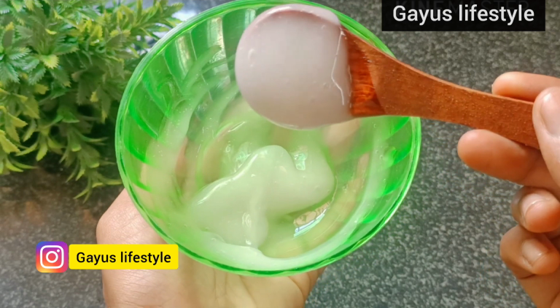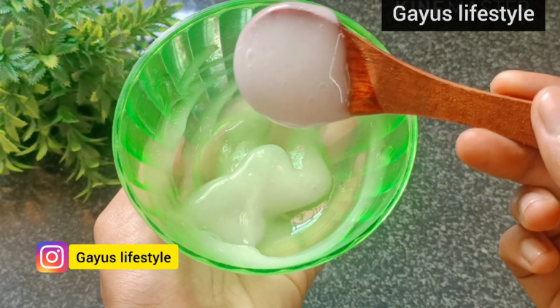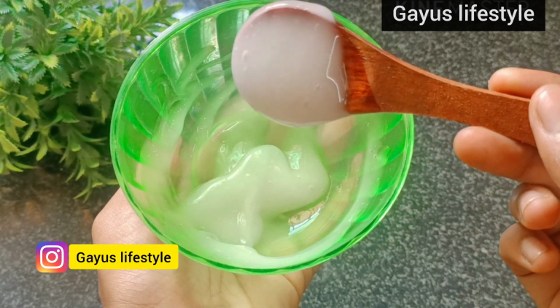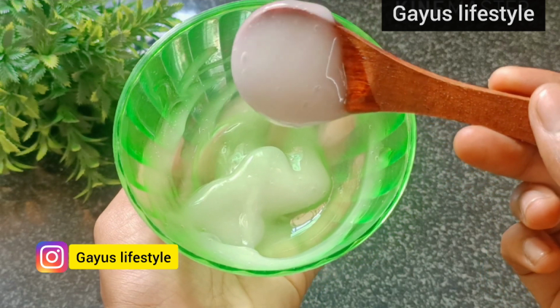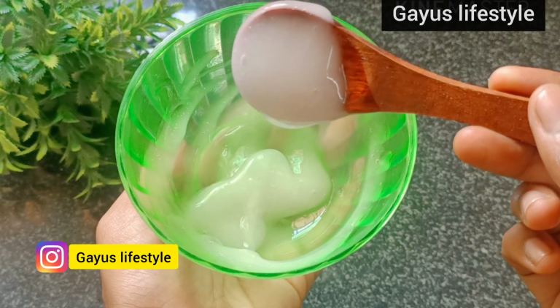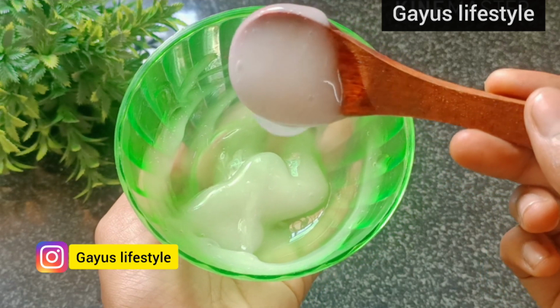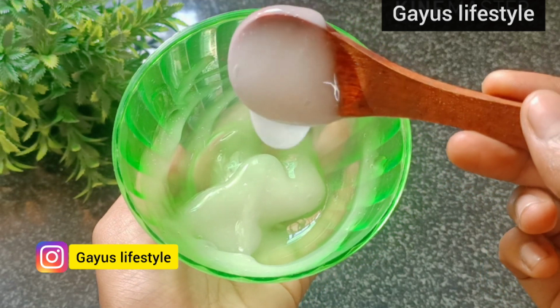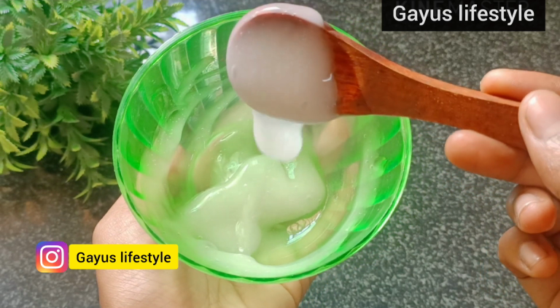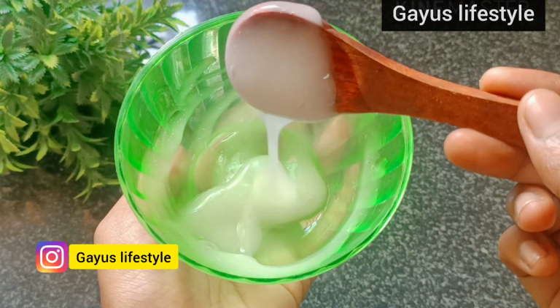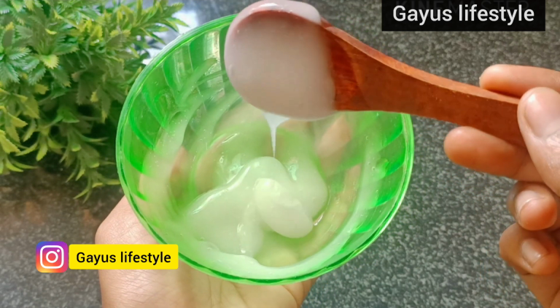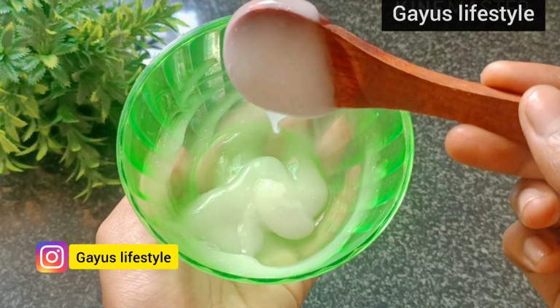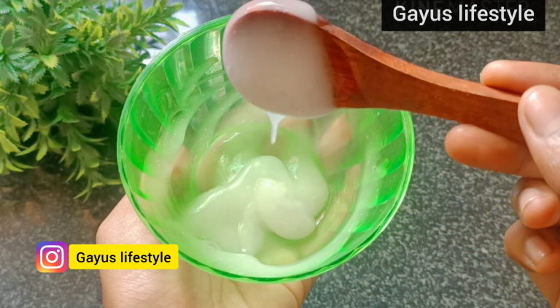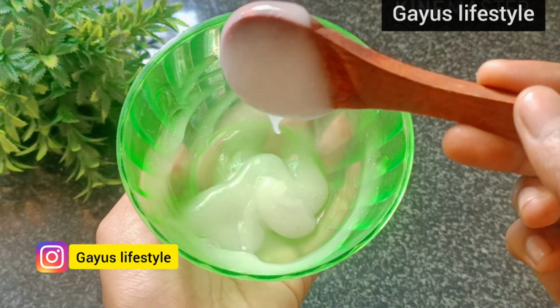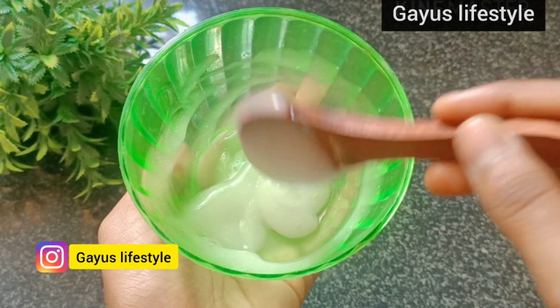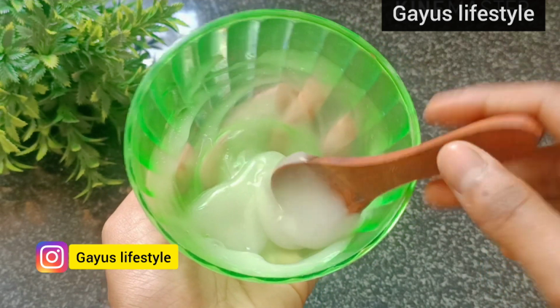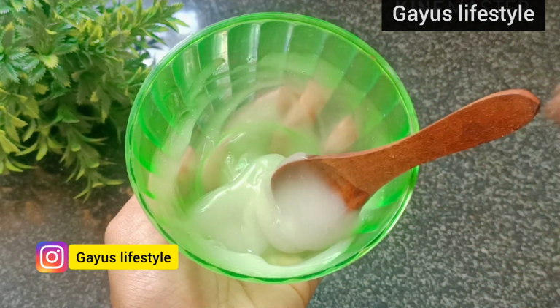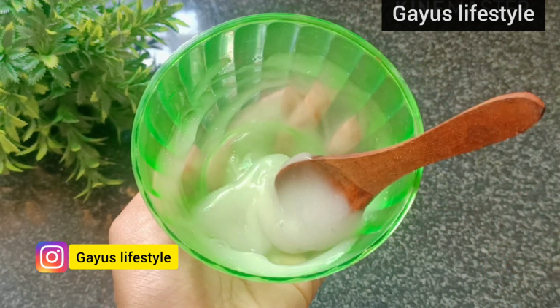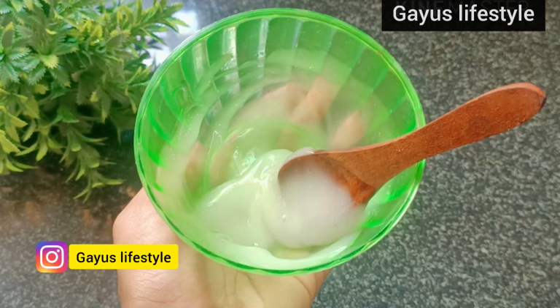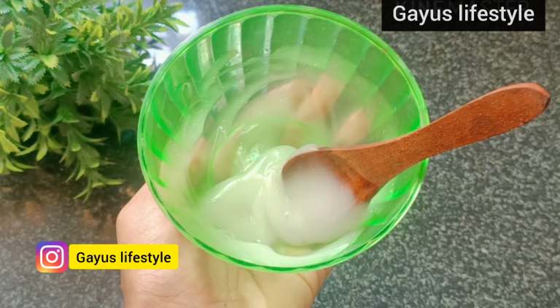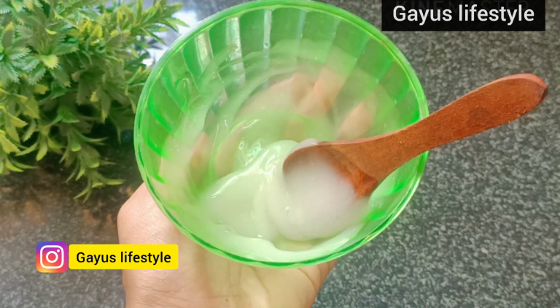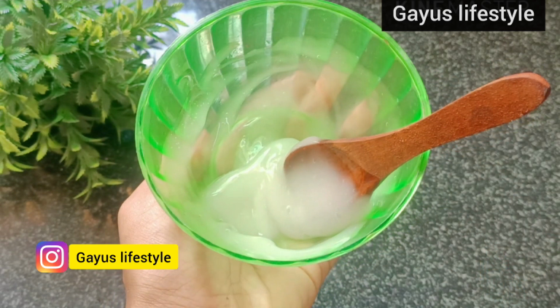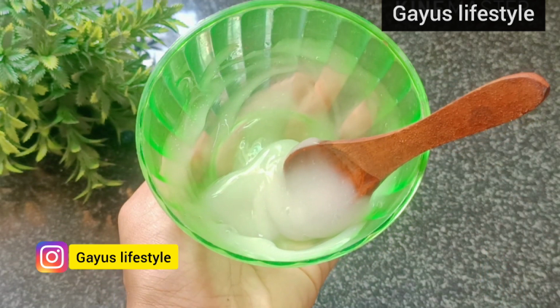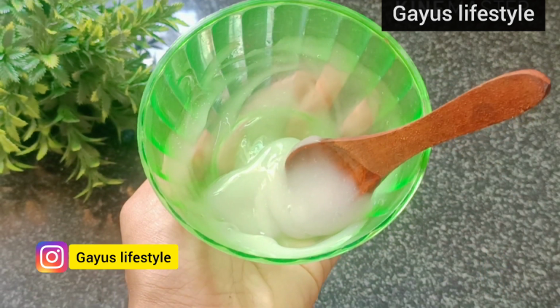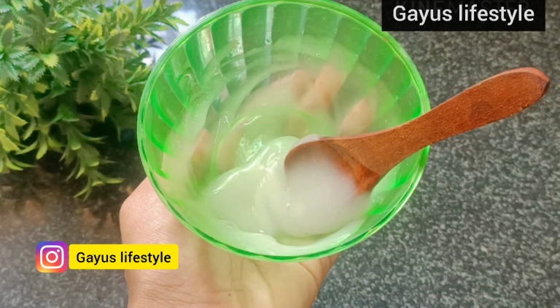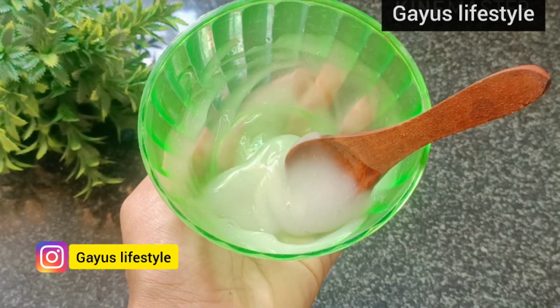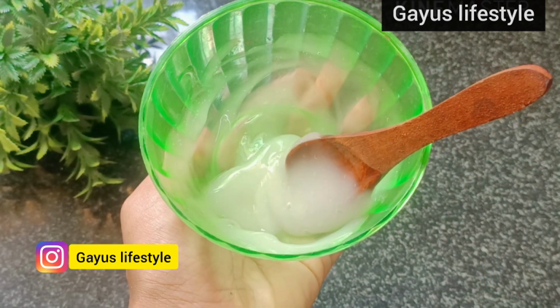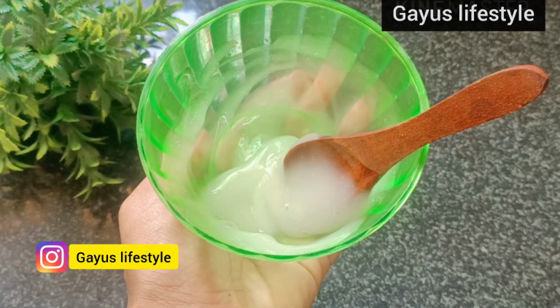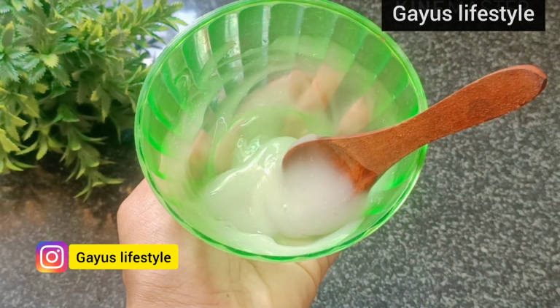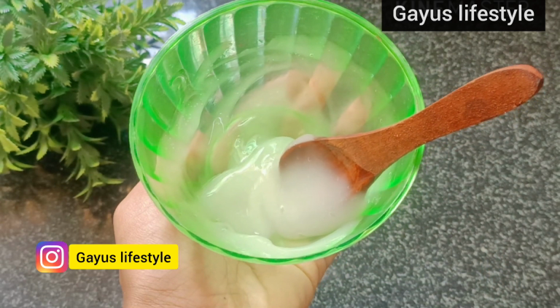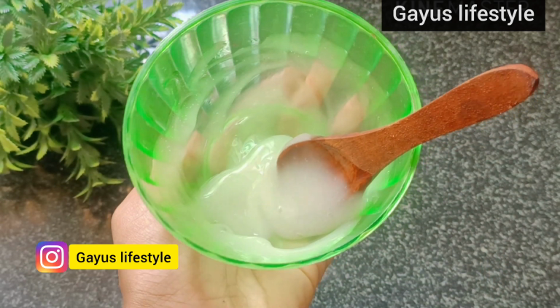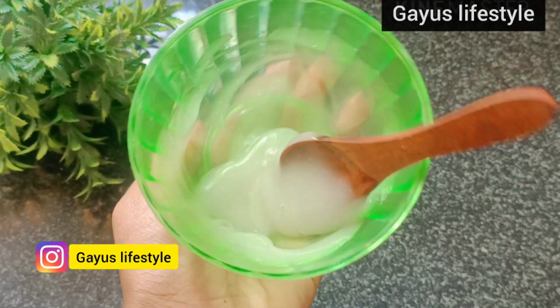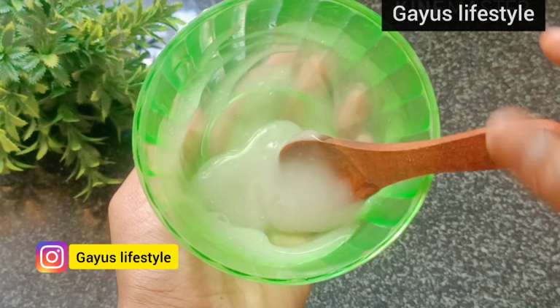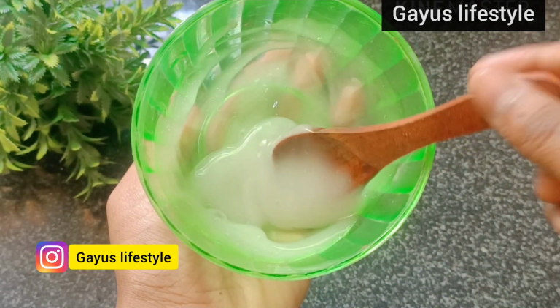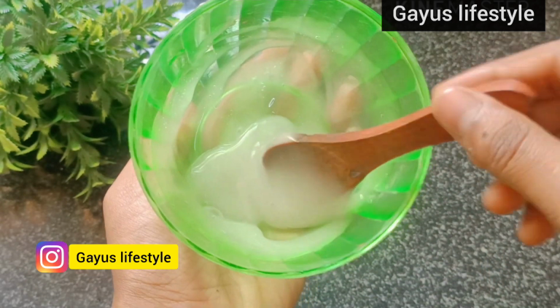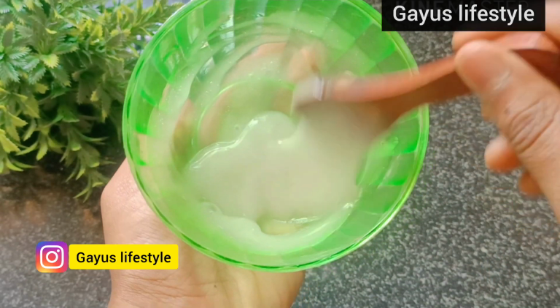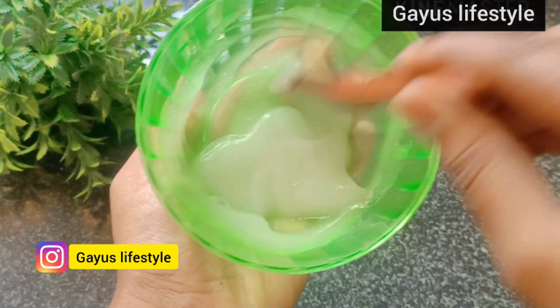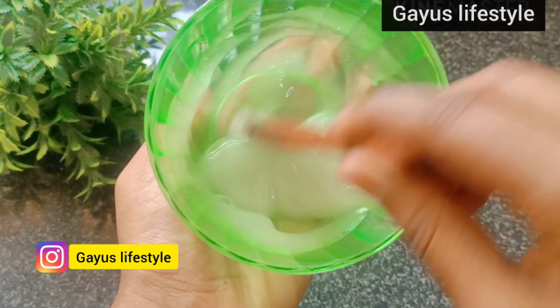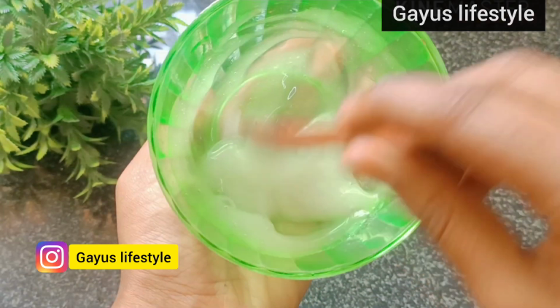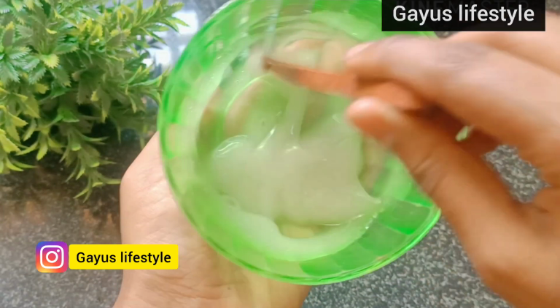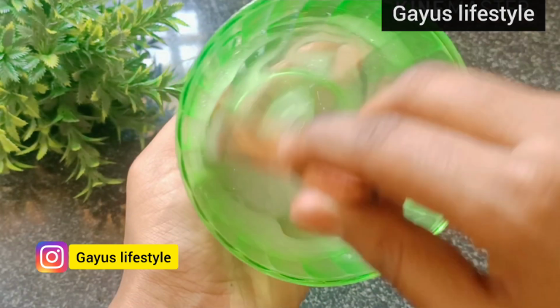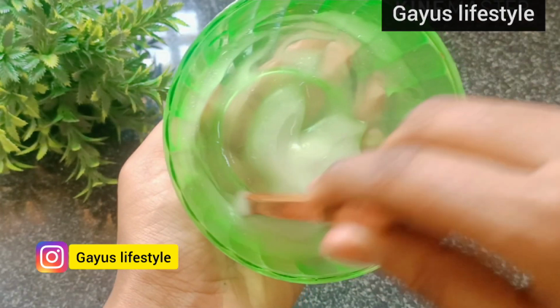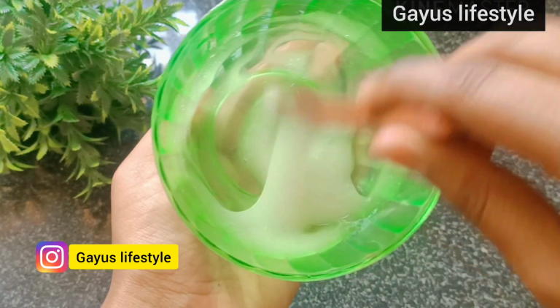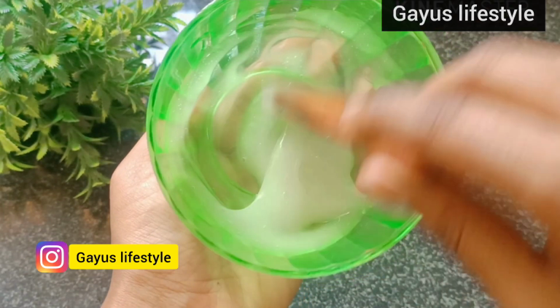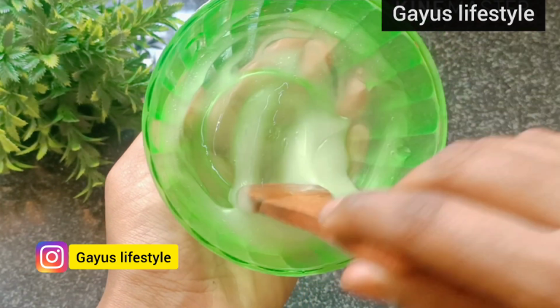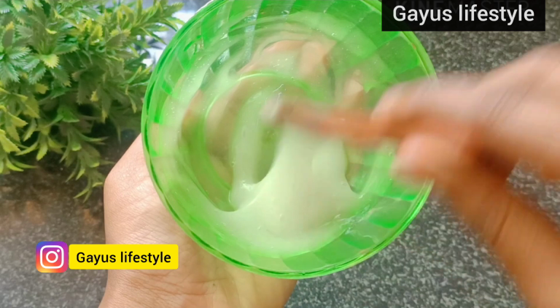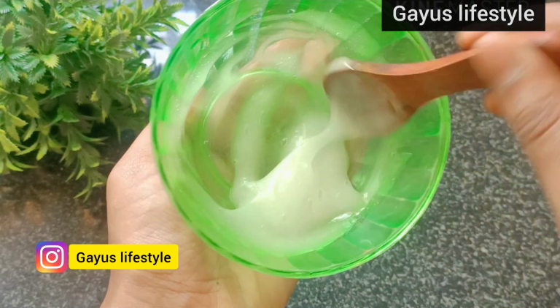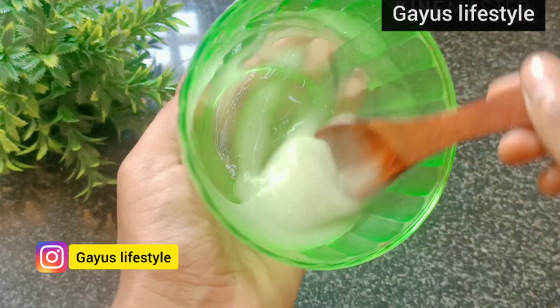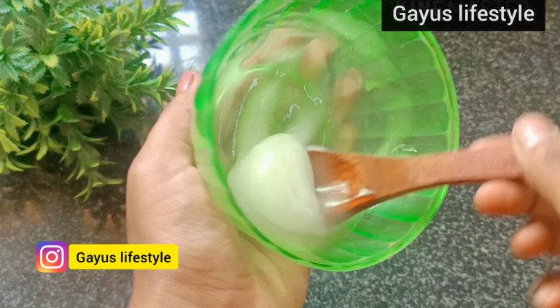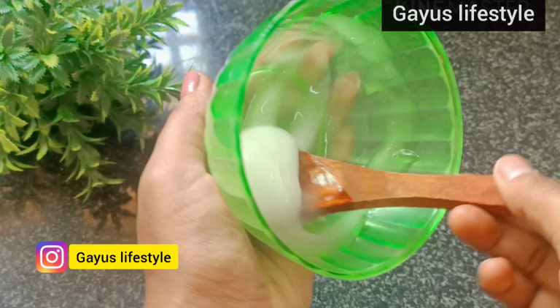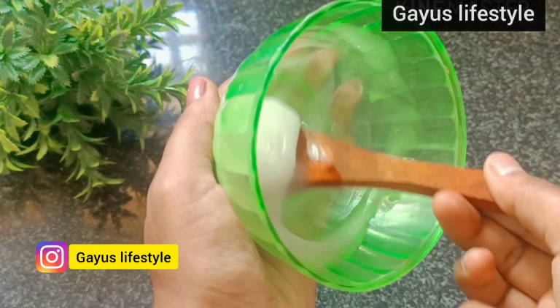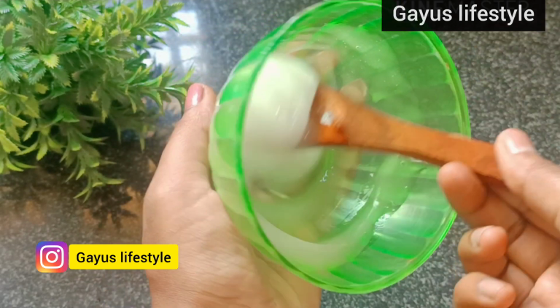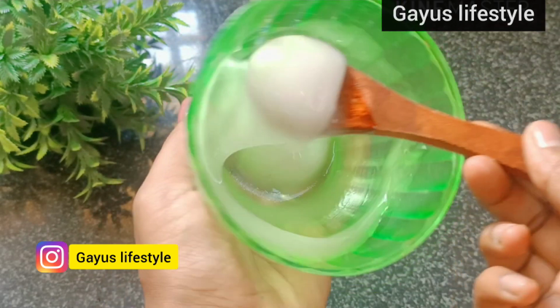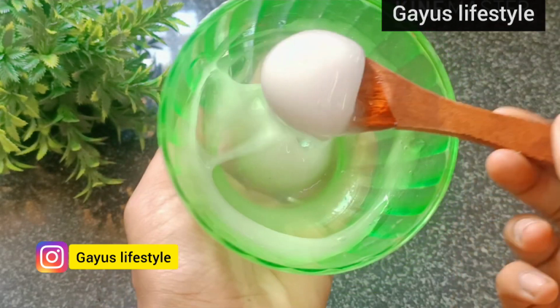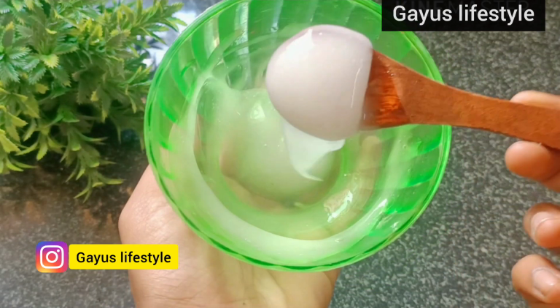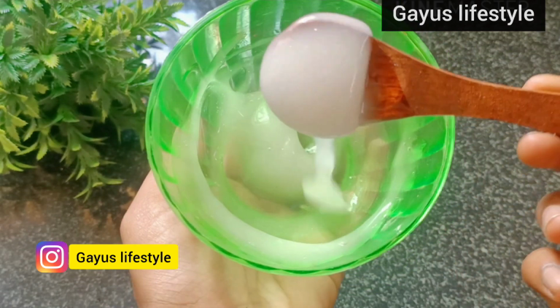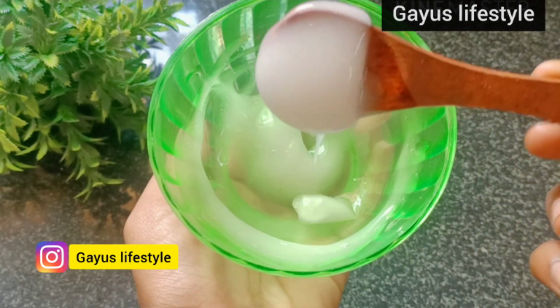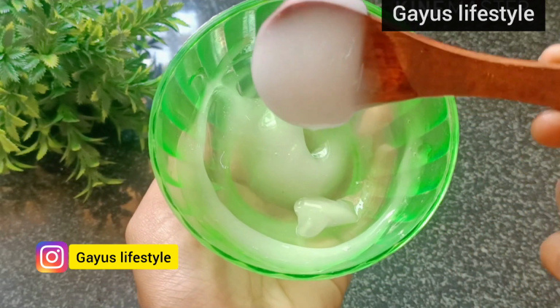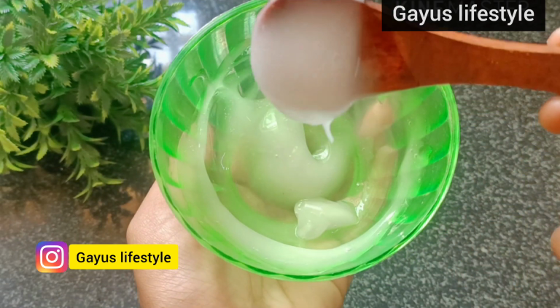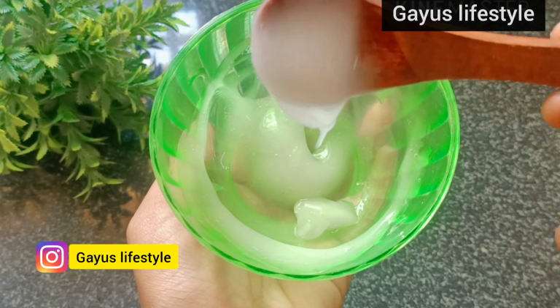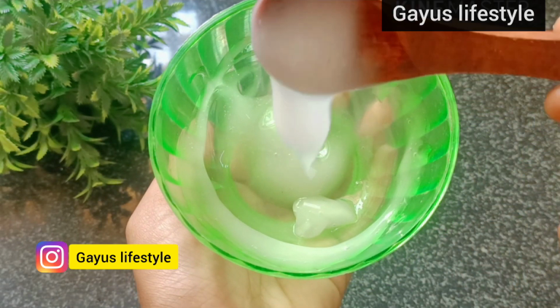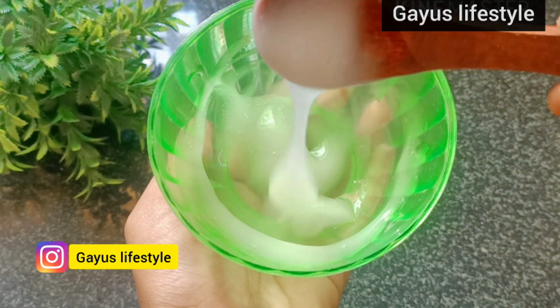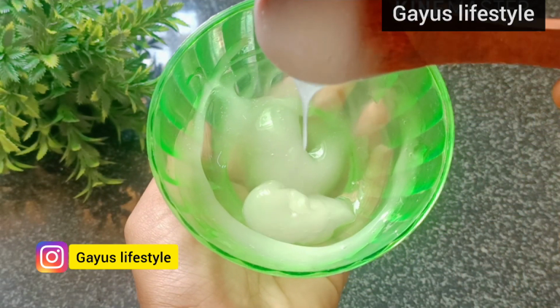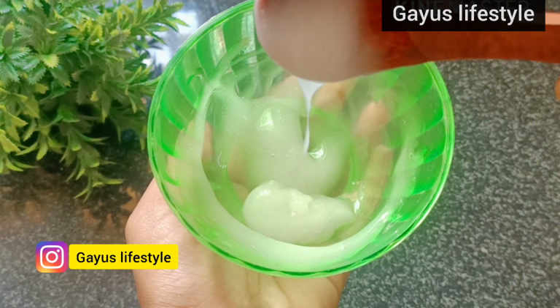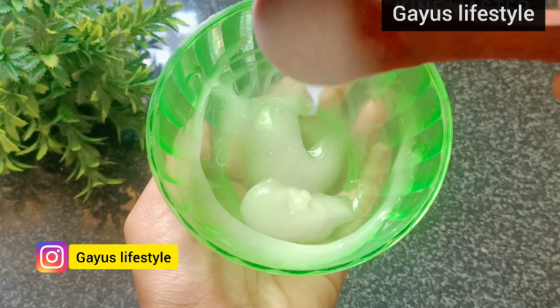The skin is super dry, but with this moisturizer the skin becomes very hydrated. Are you ready?